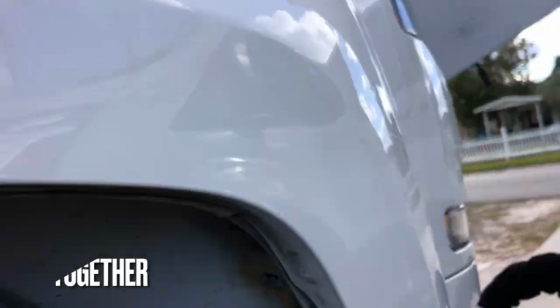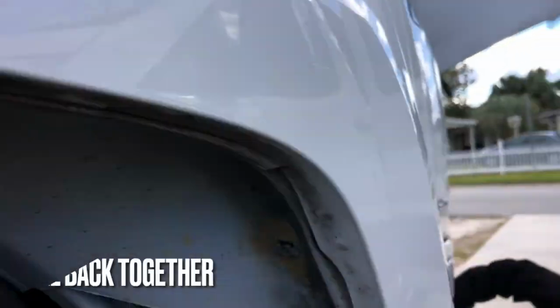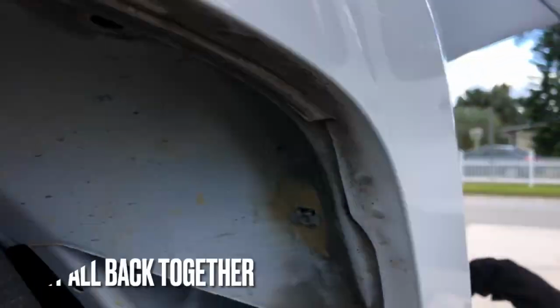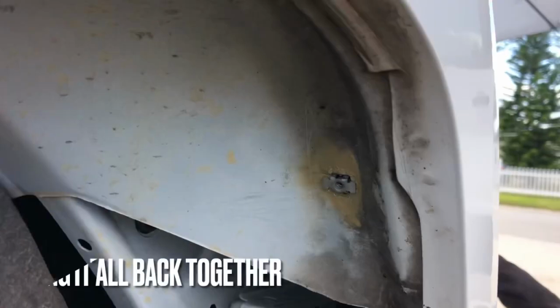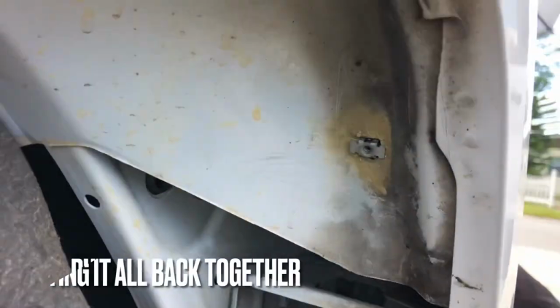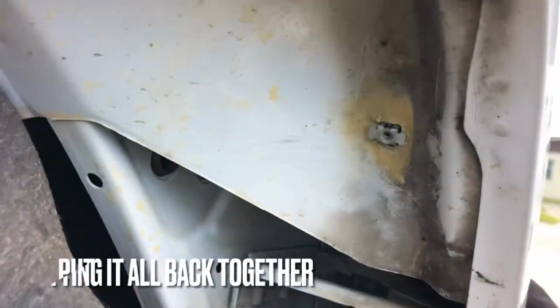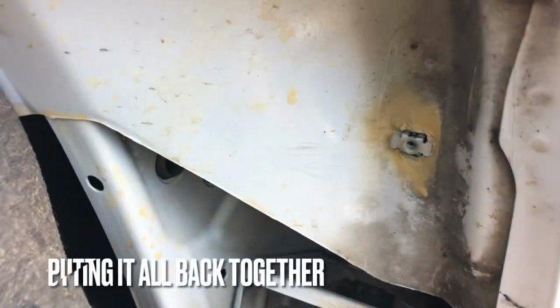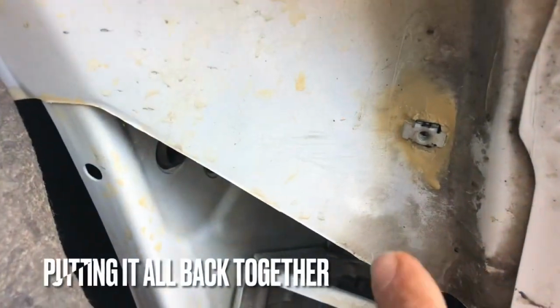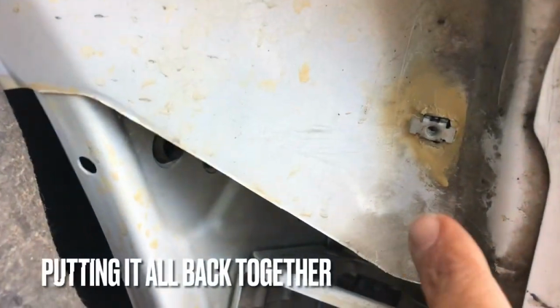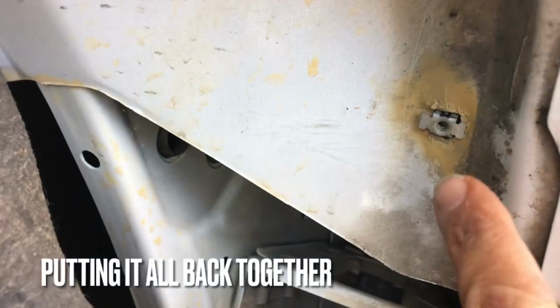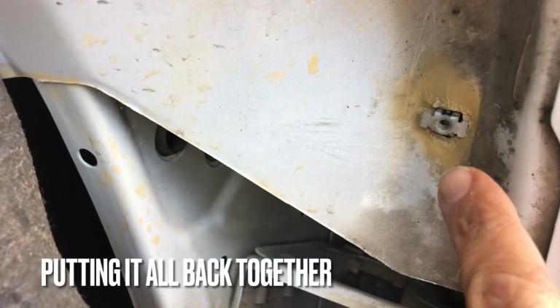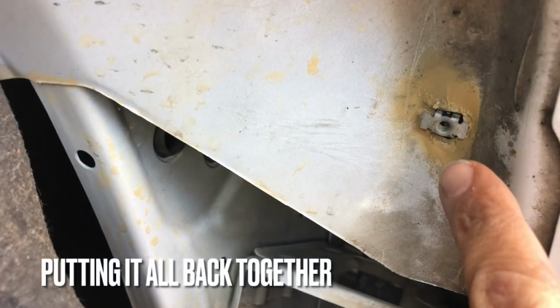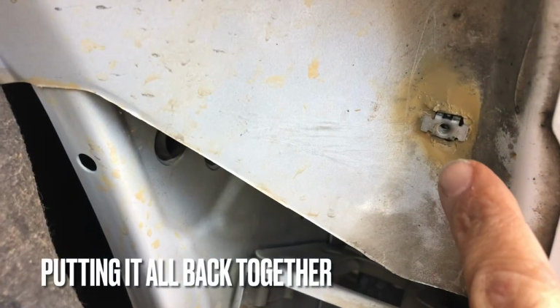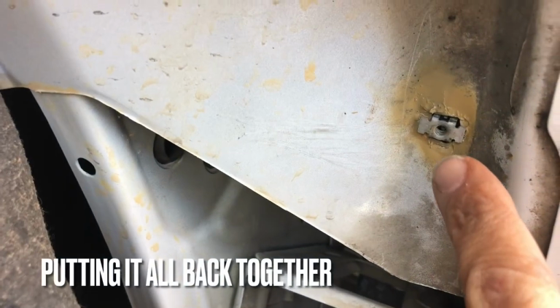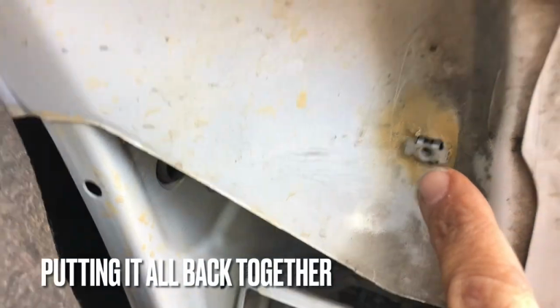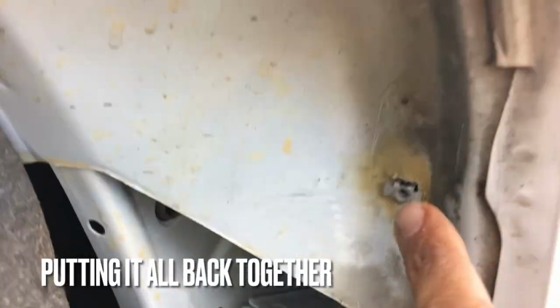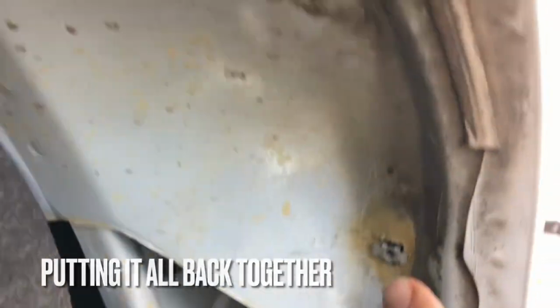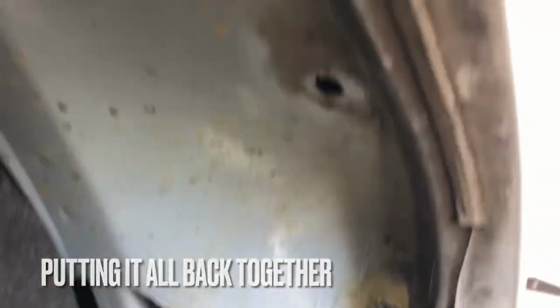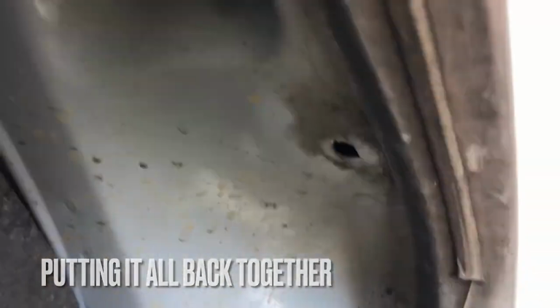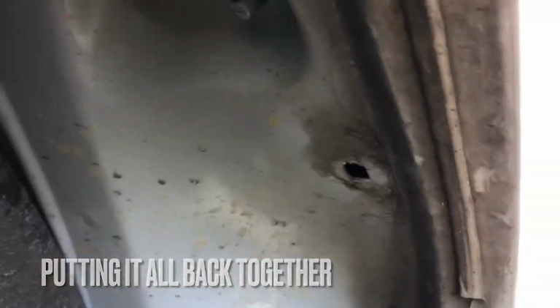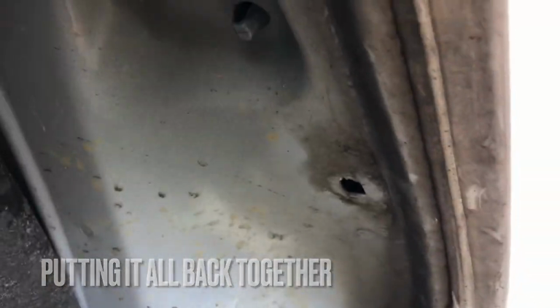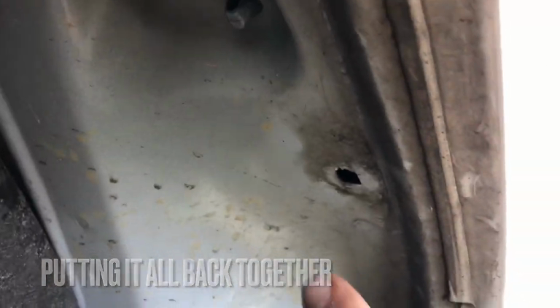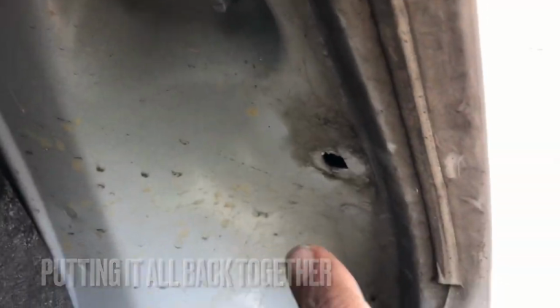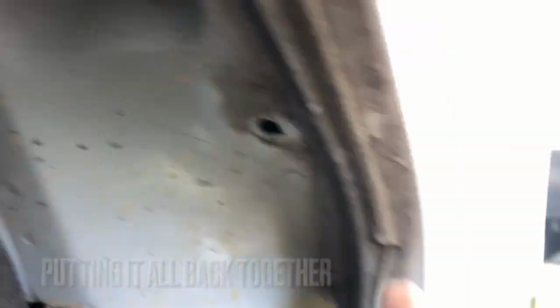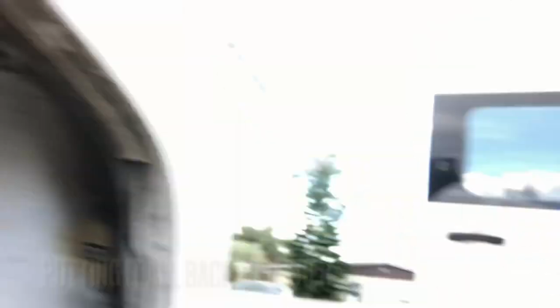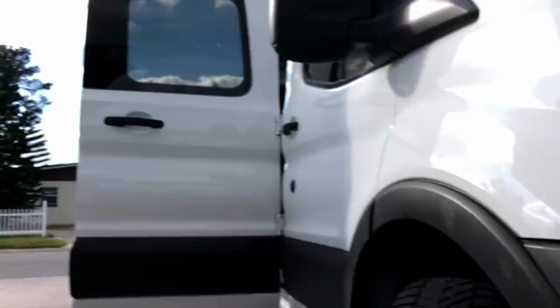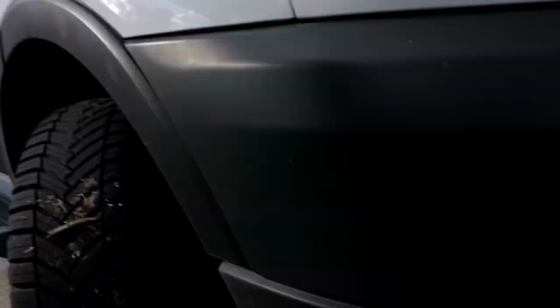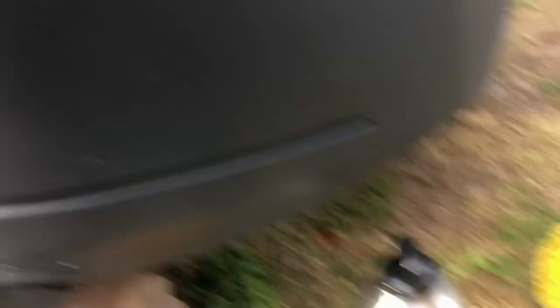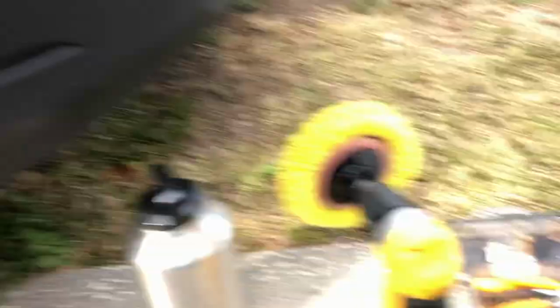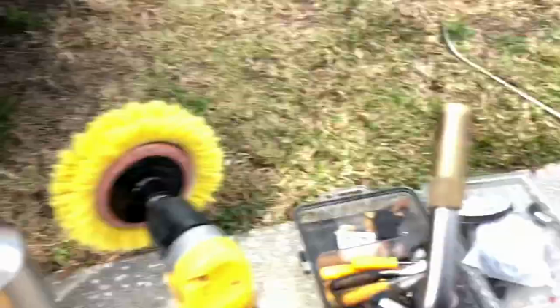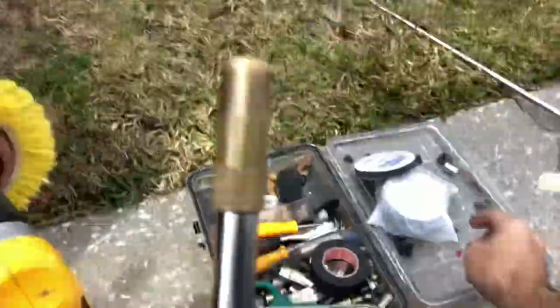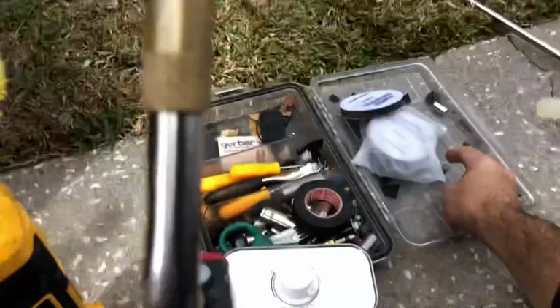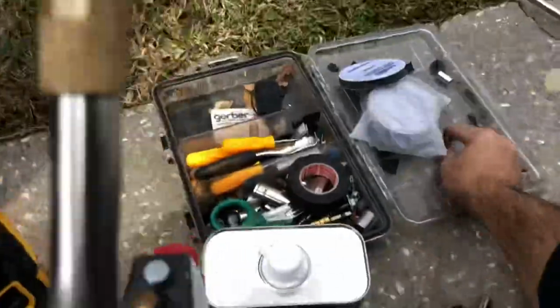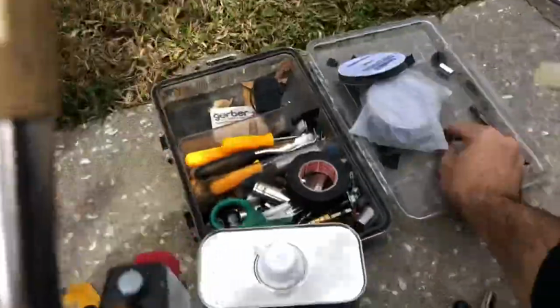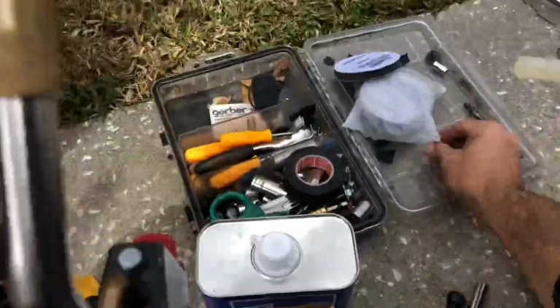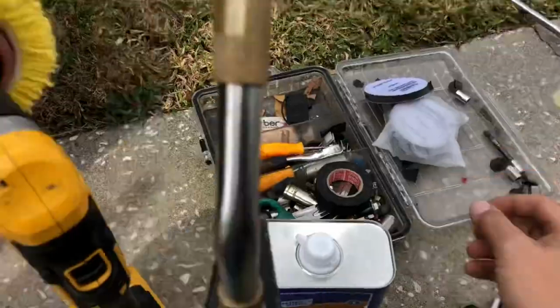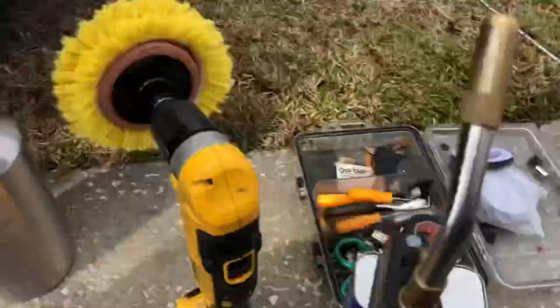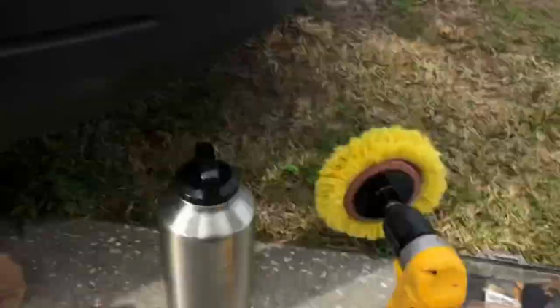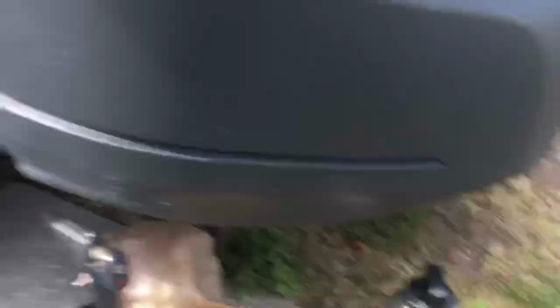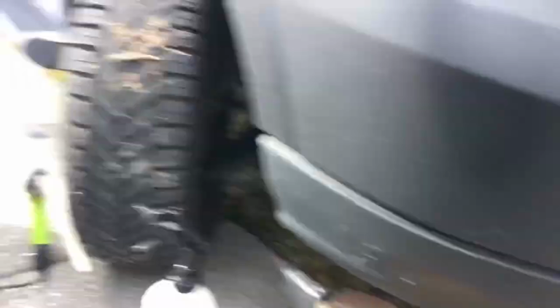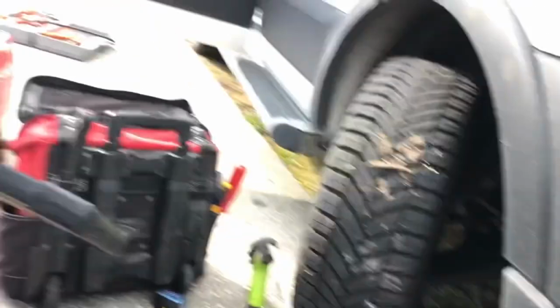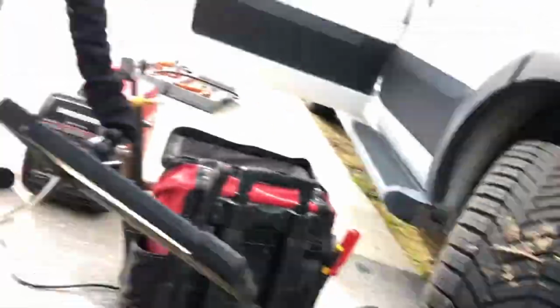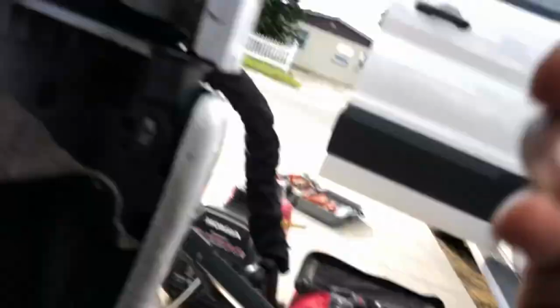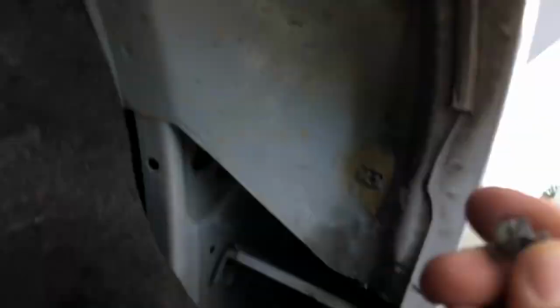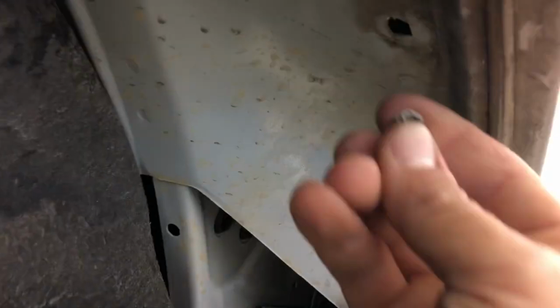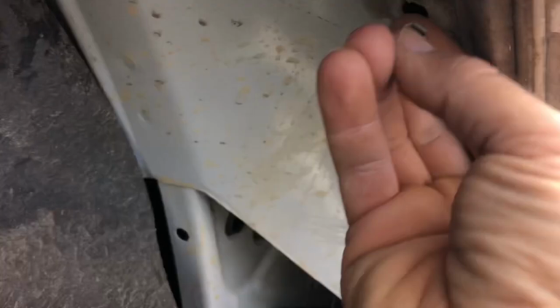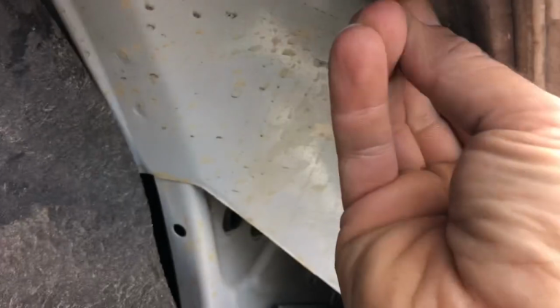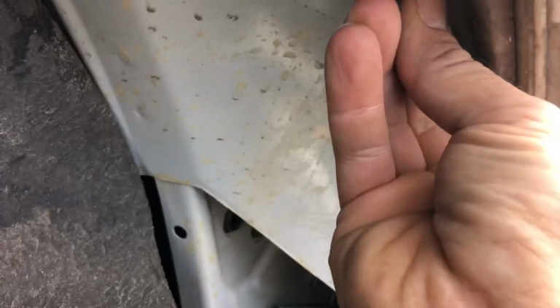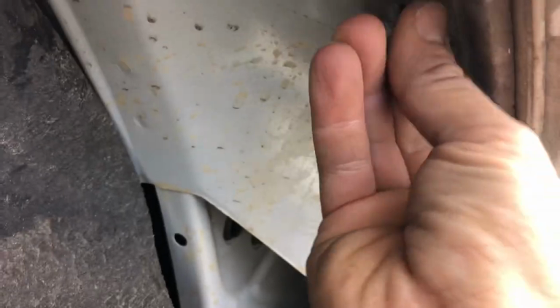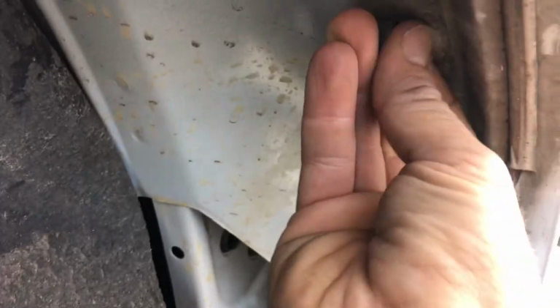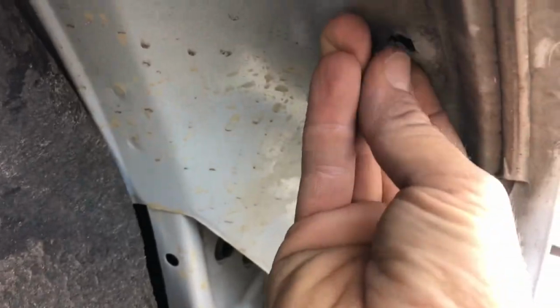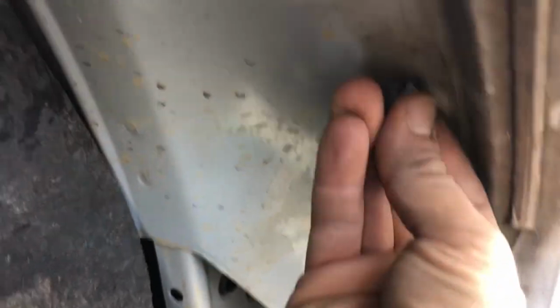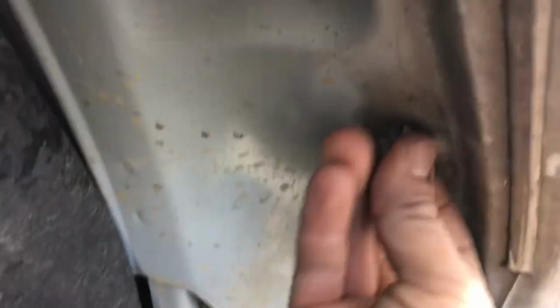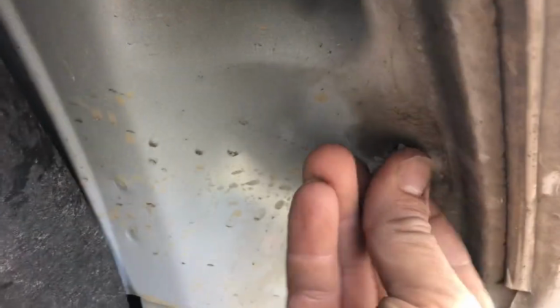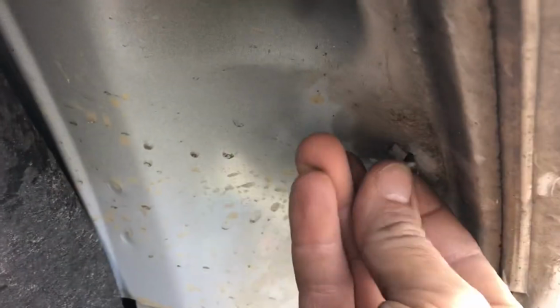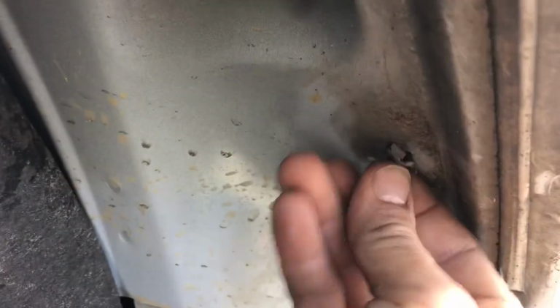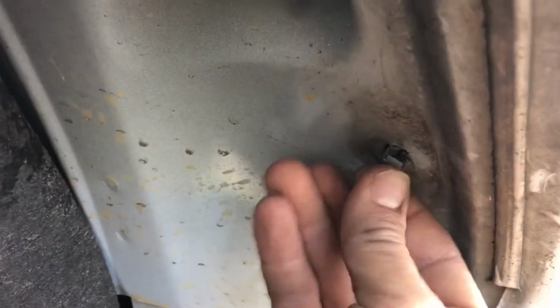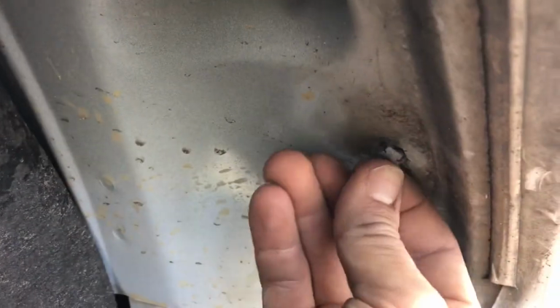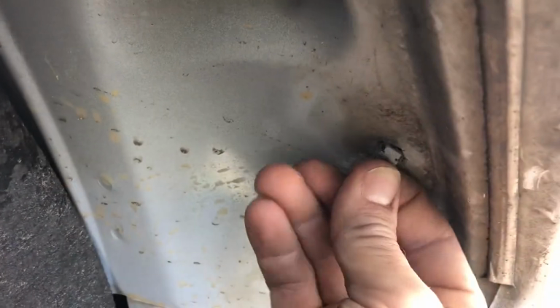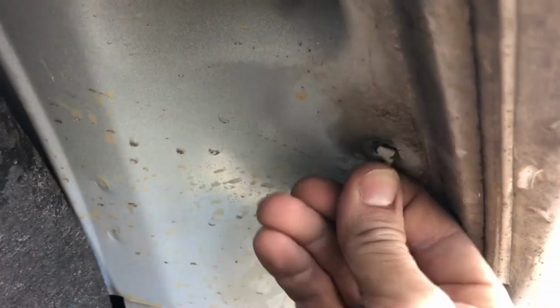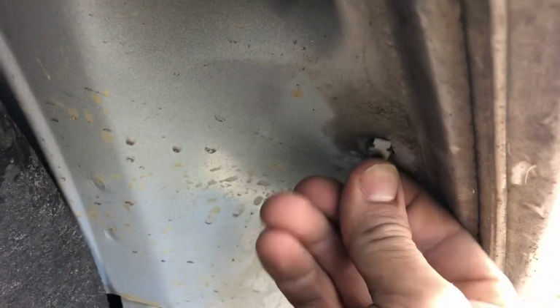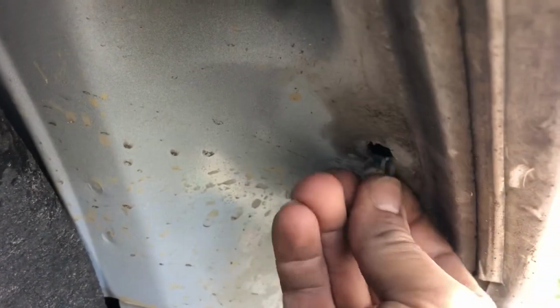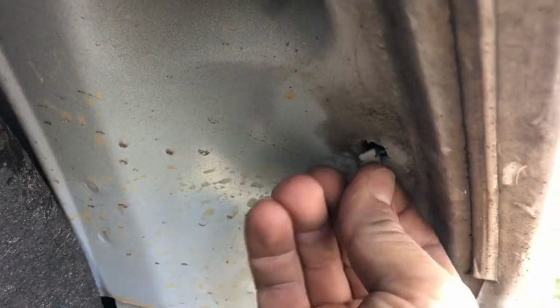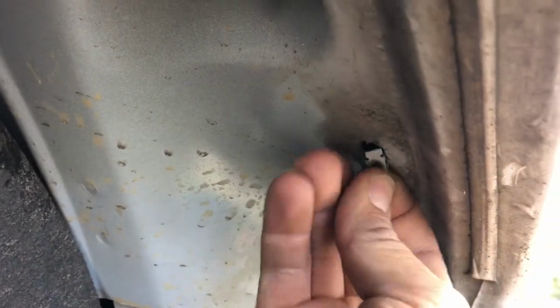You can see we replaced those specialty nuts, added some corrosion protection, and this thing is good to go.